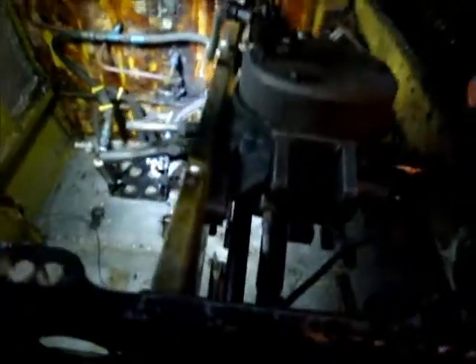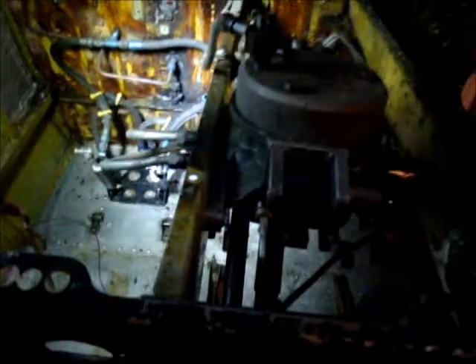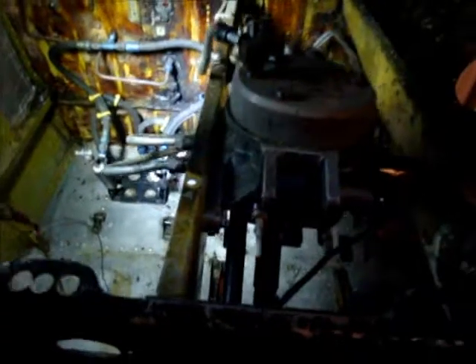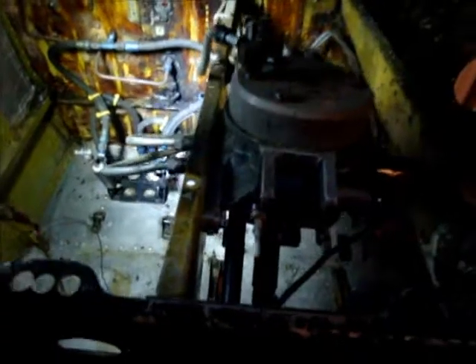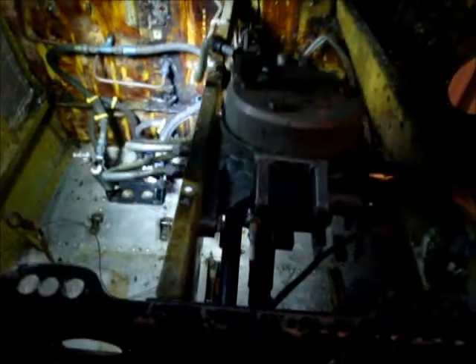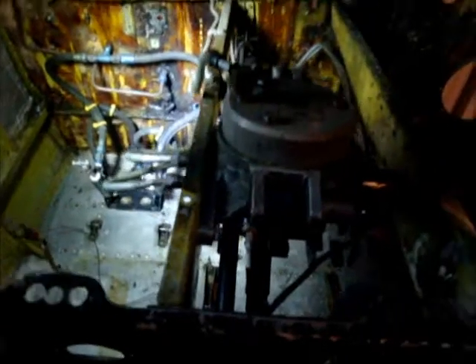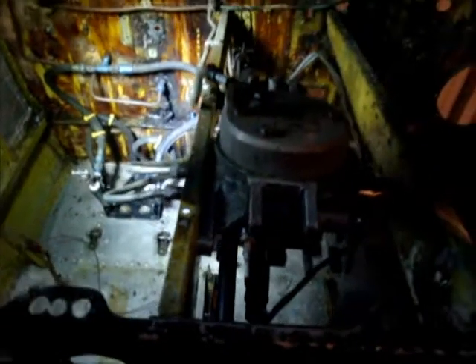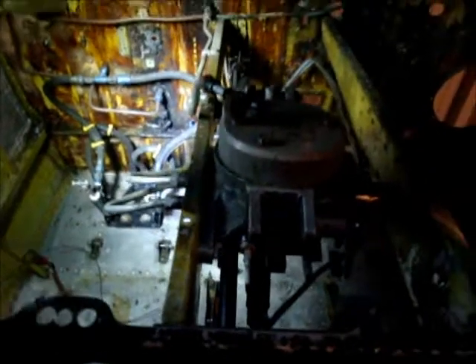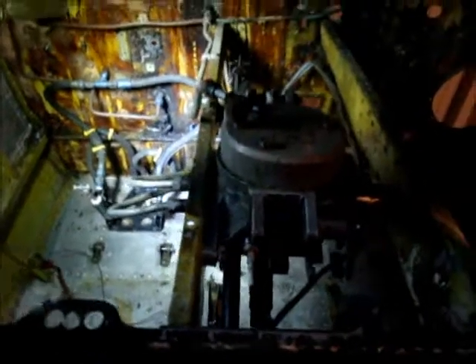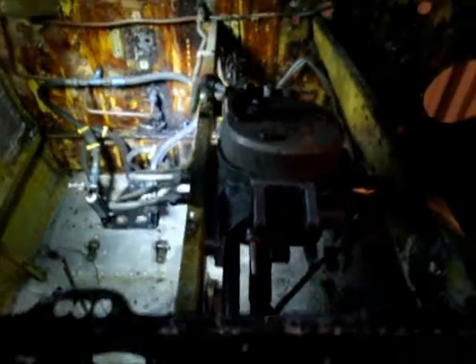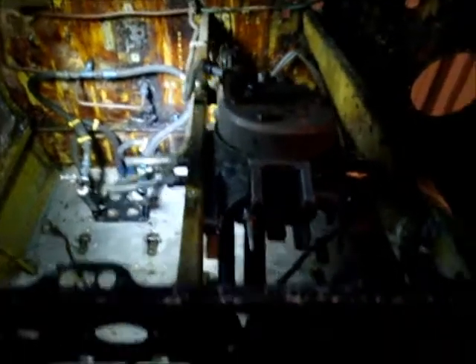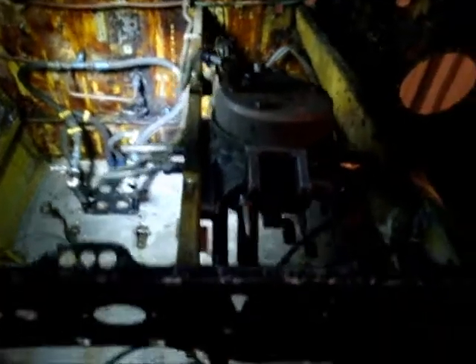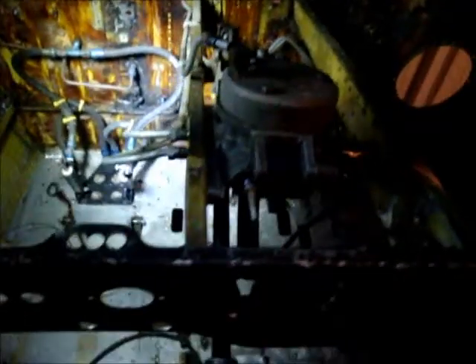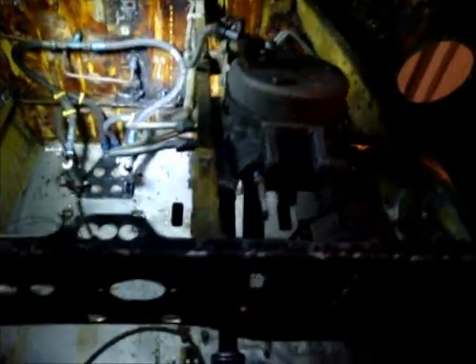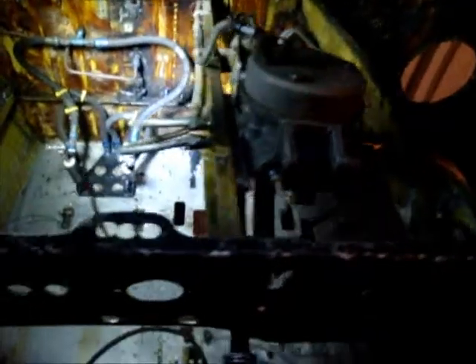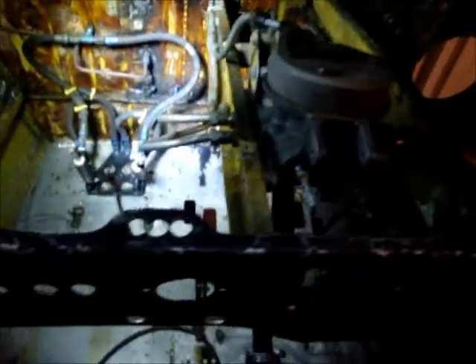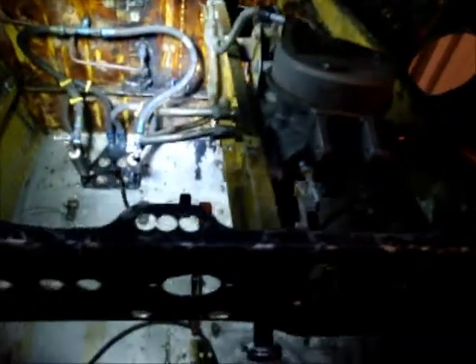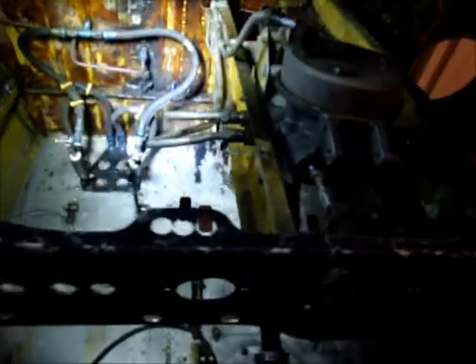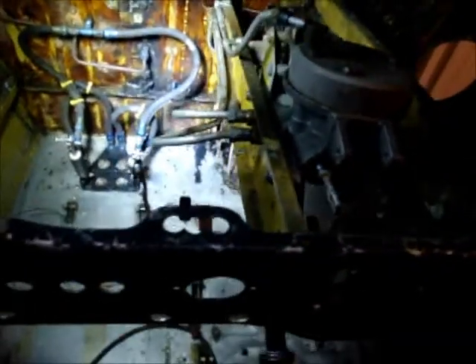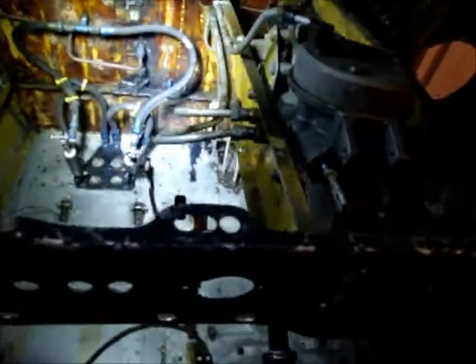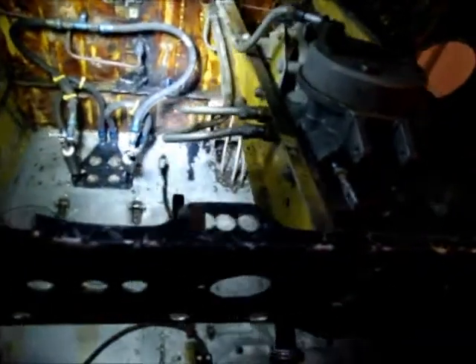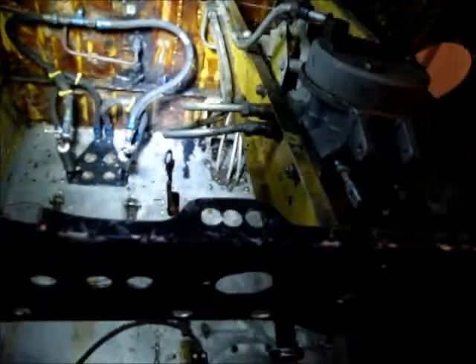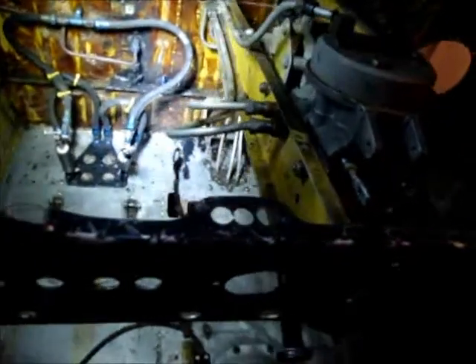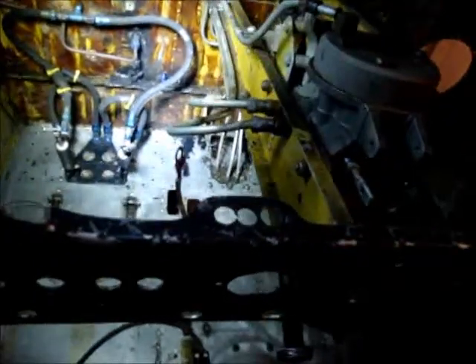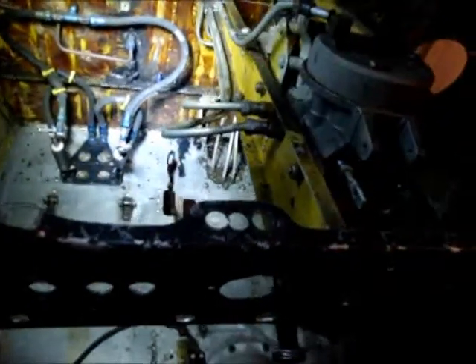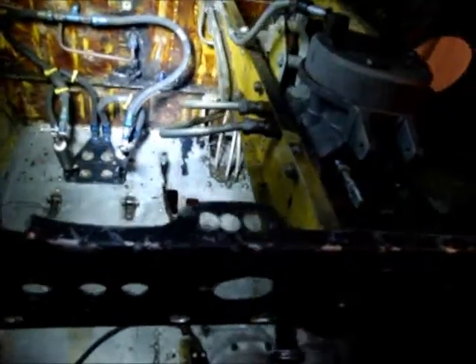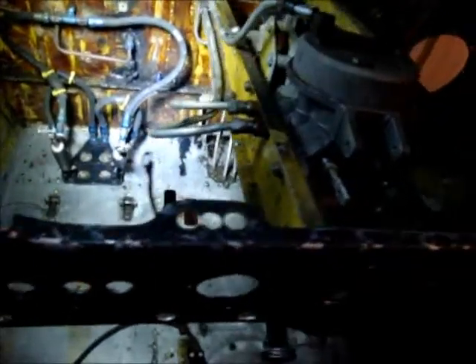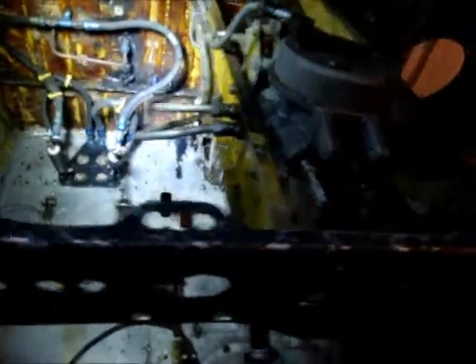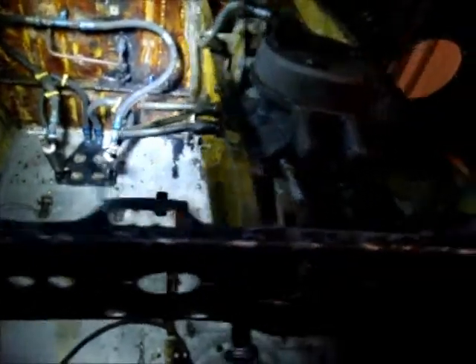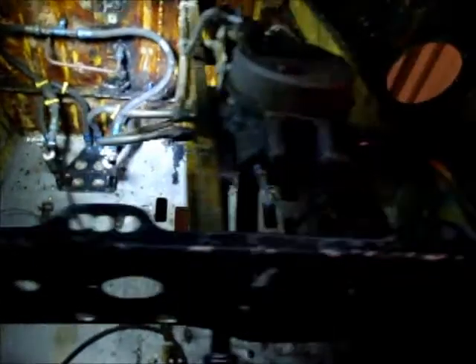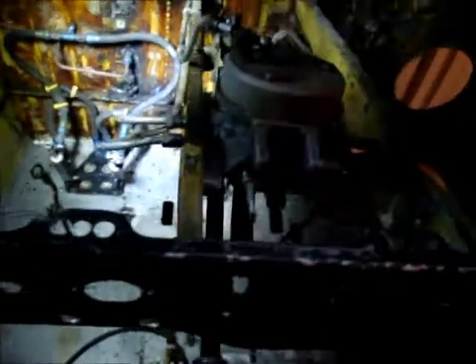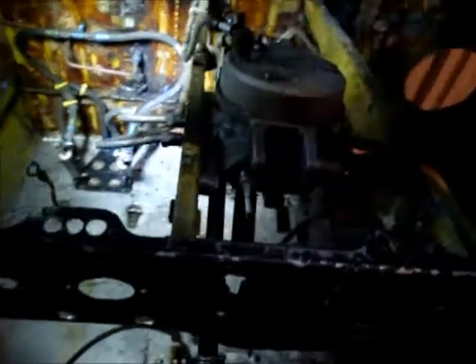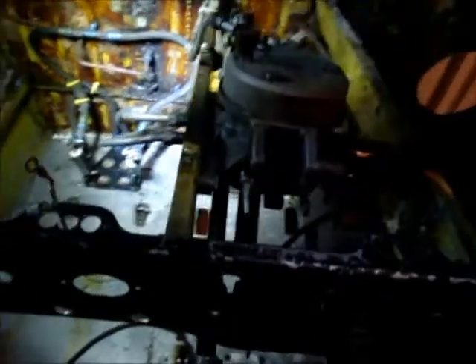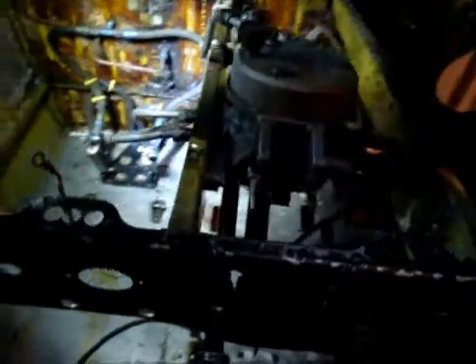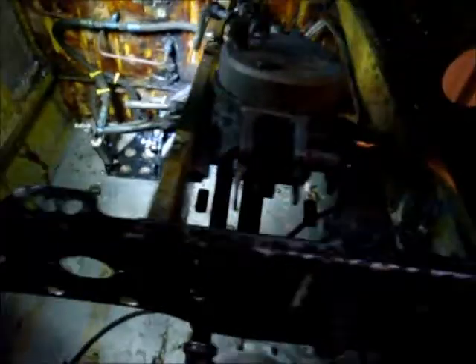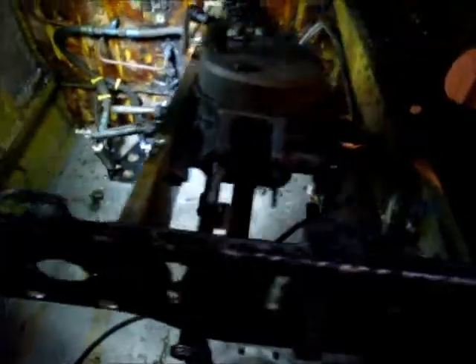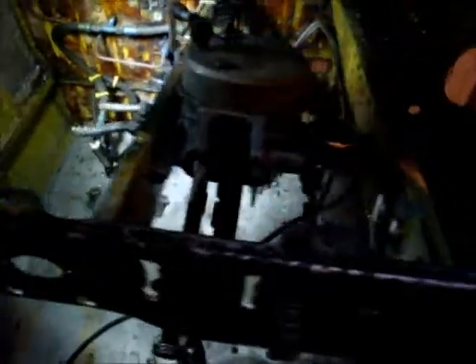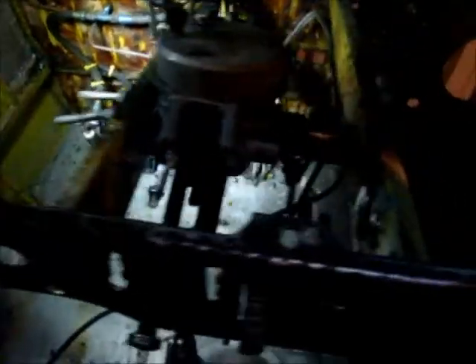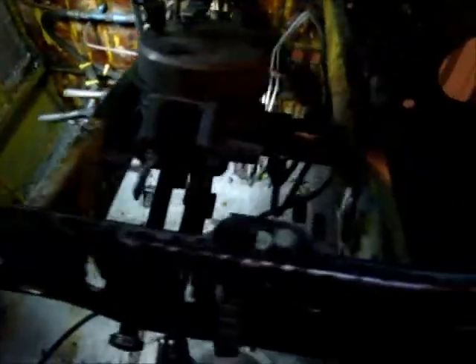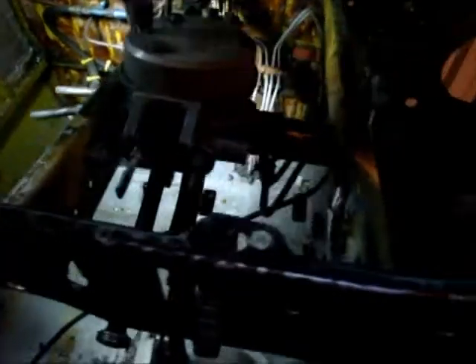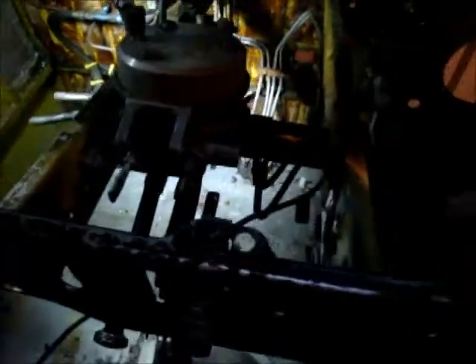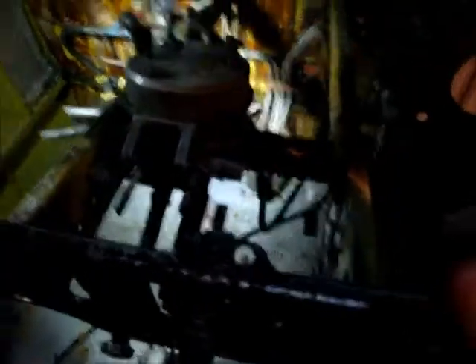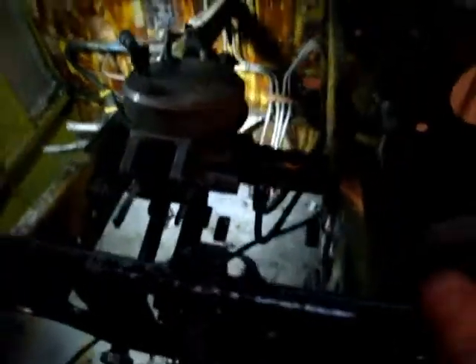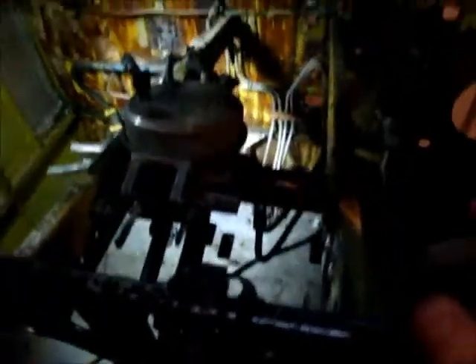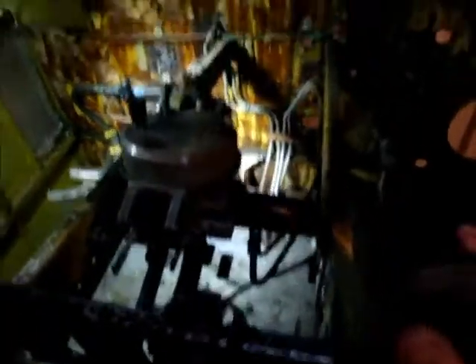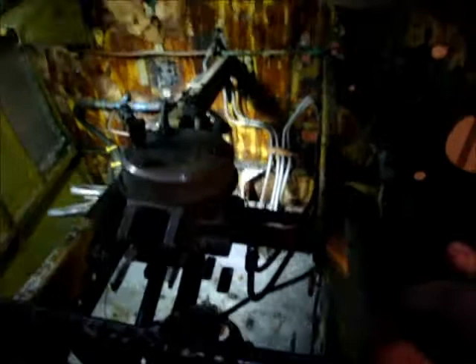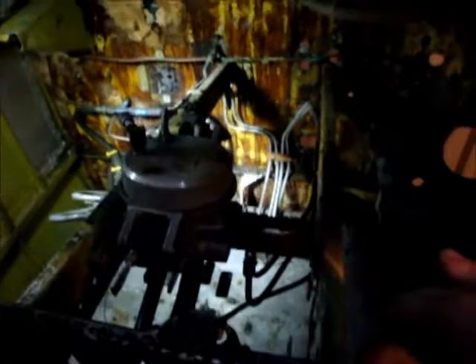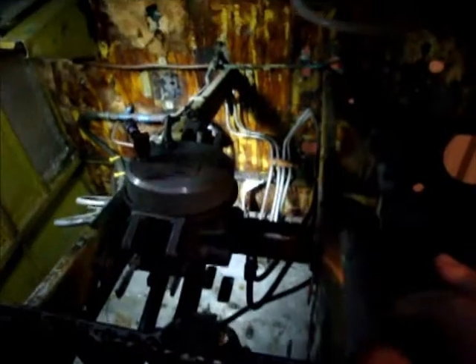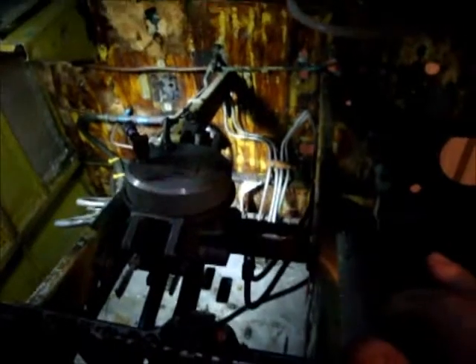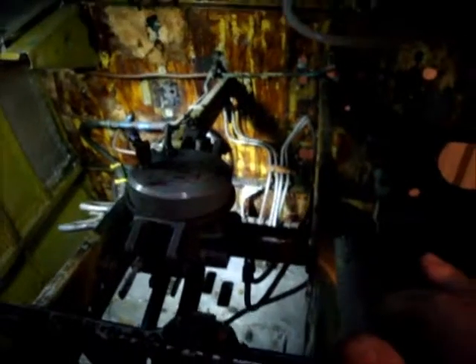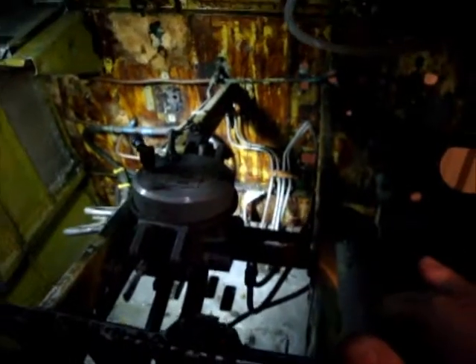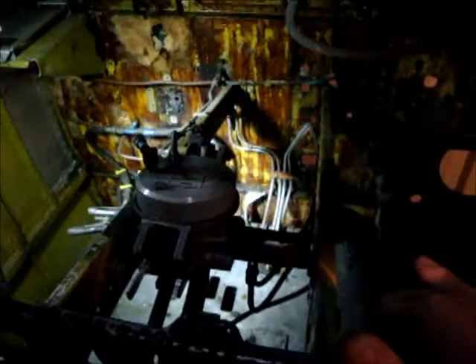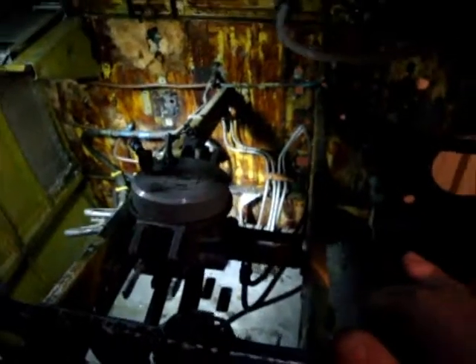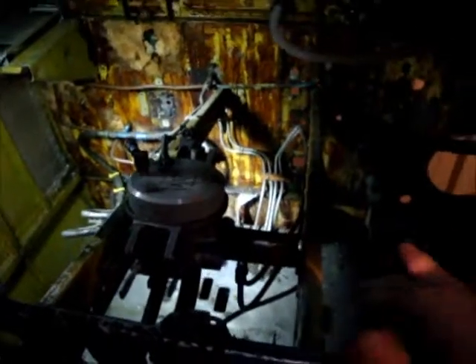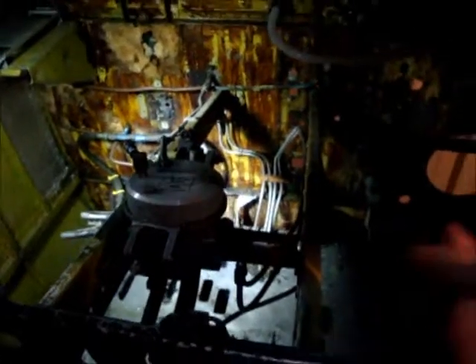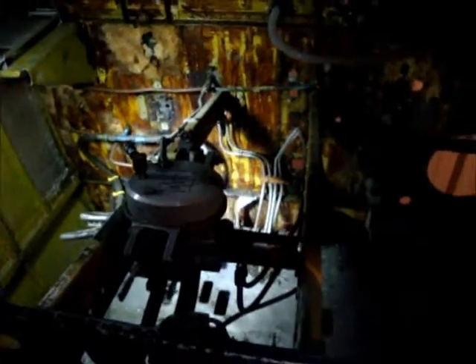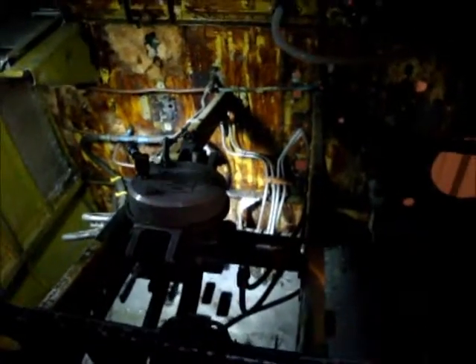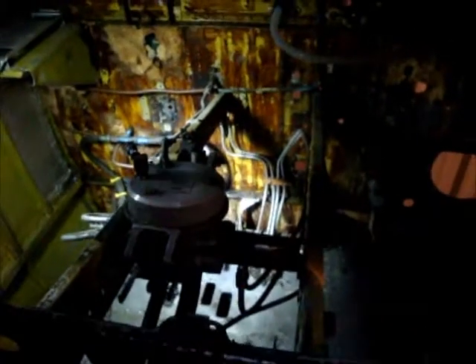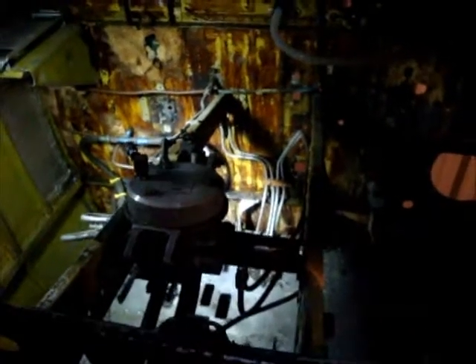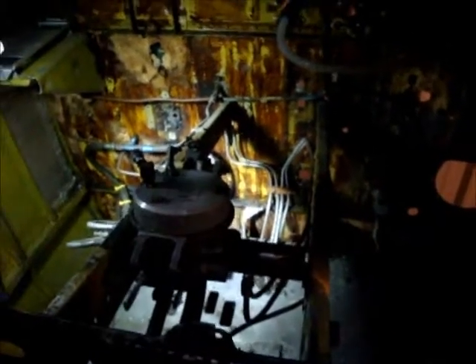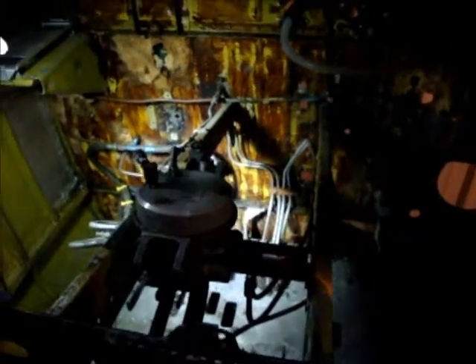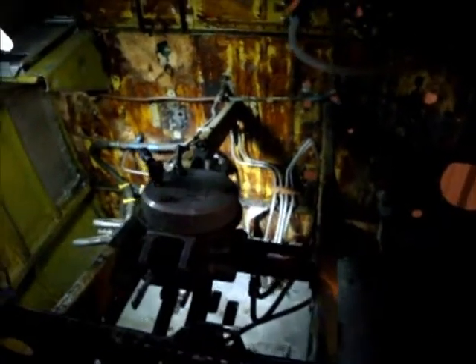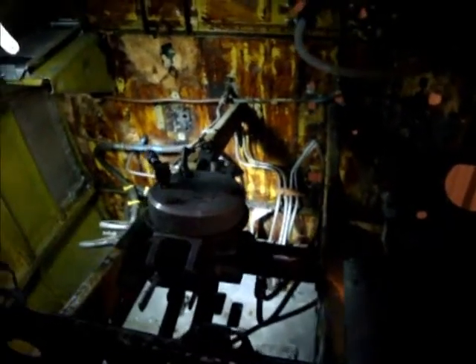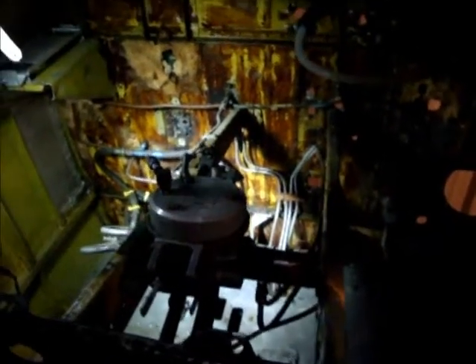So hopefully this will be enough for me to hook these back together correctly when the time comes.